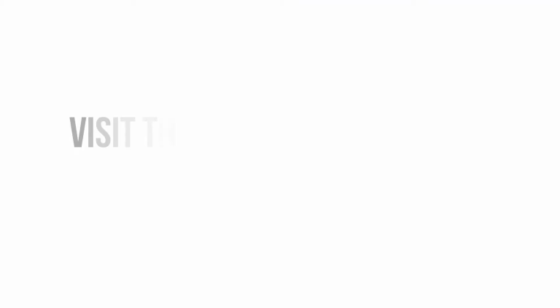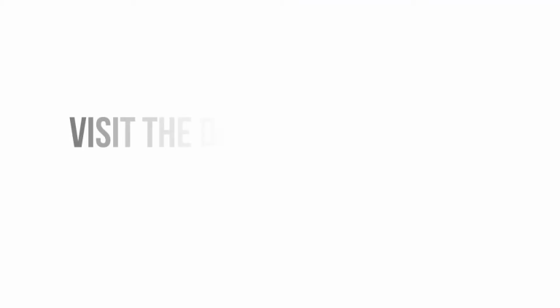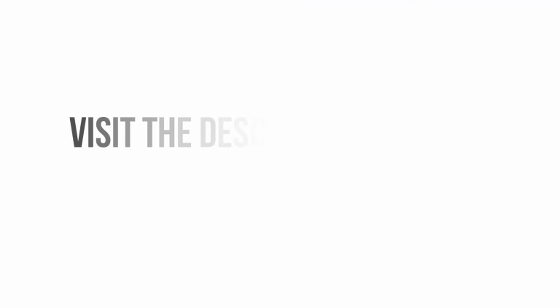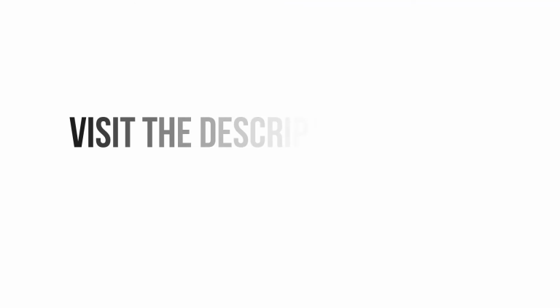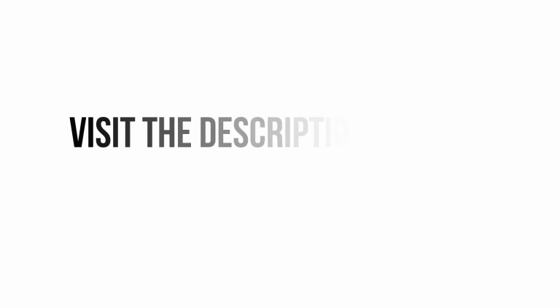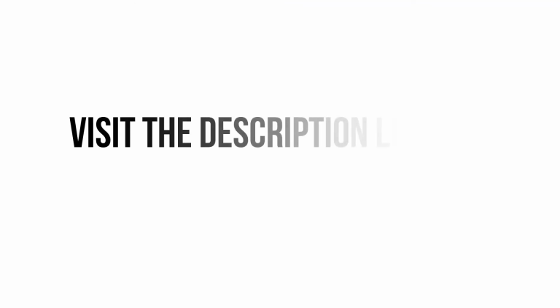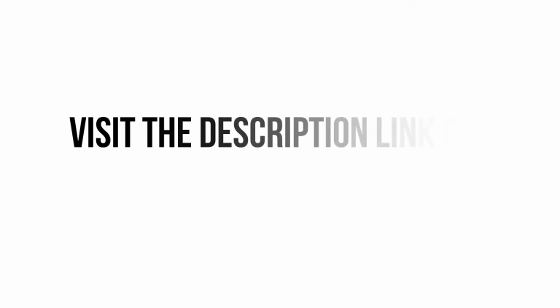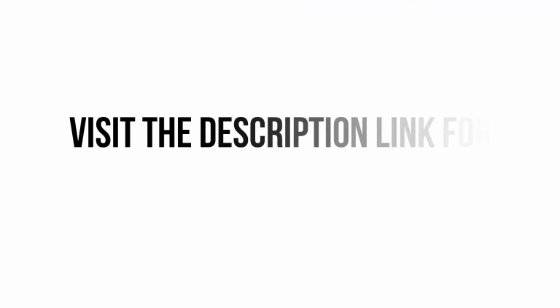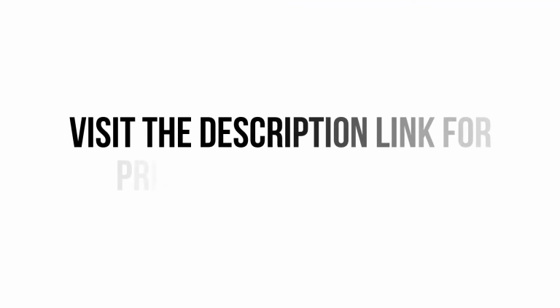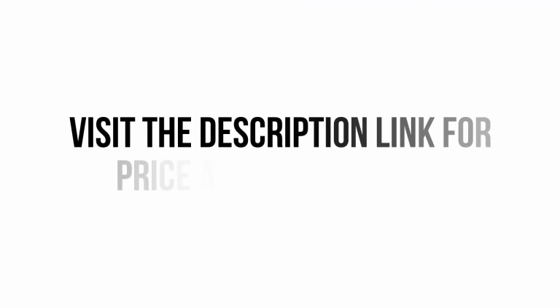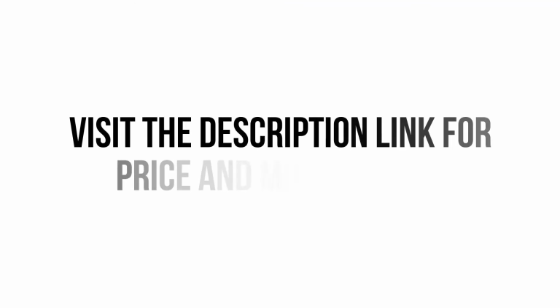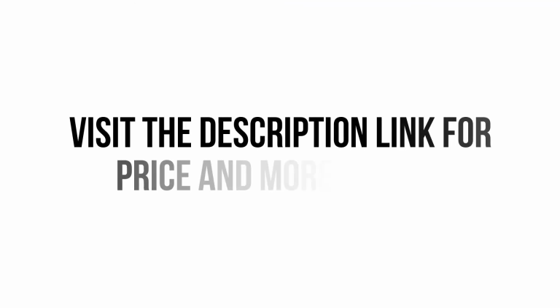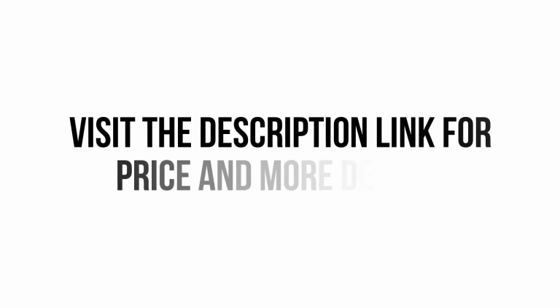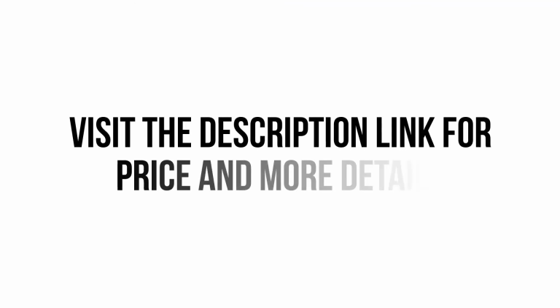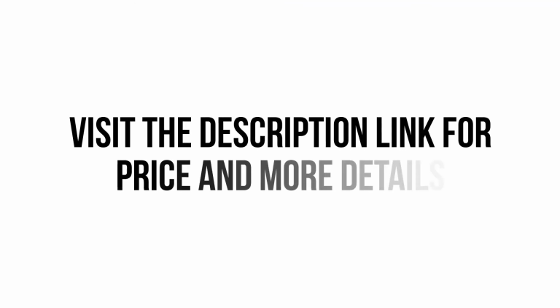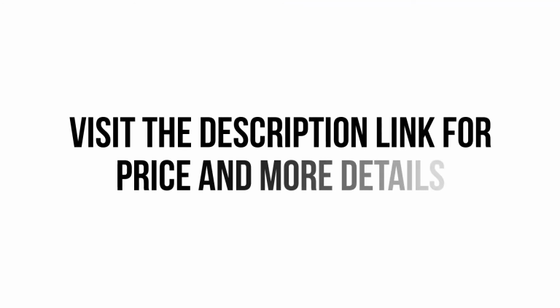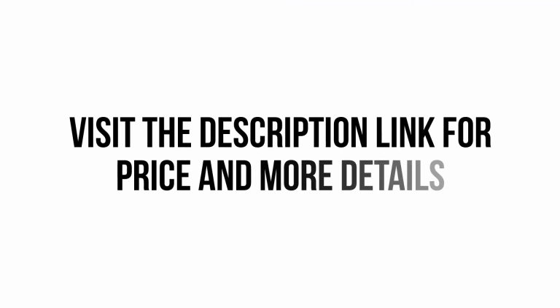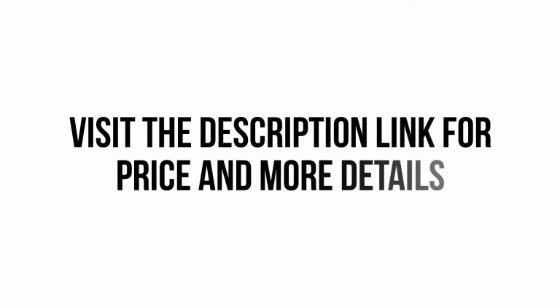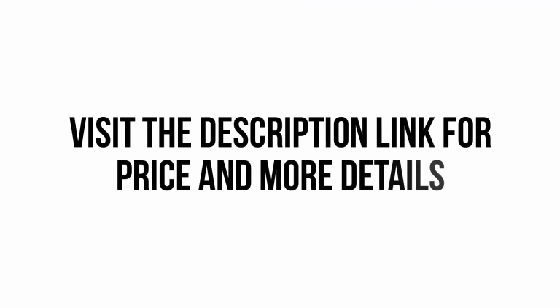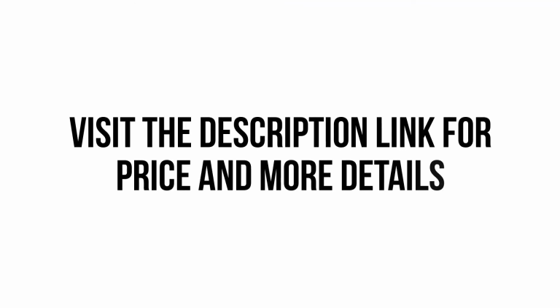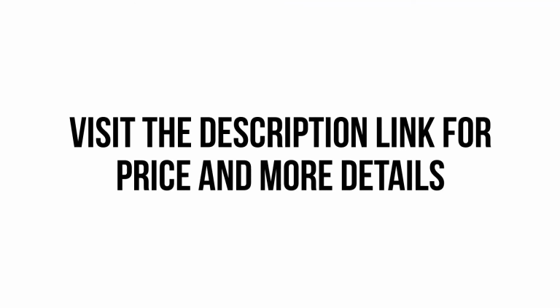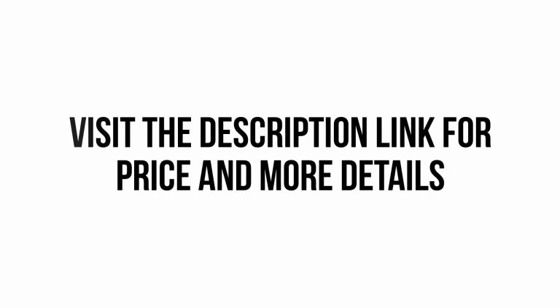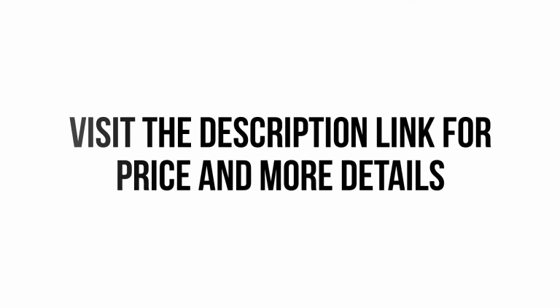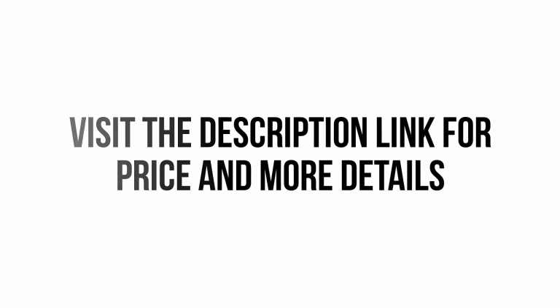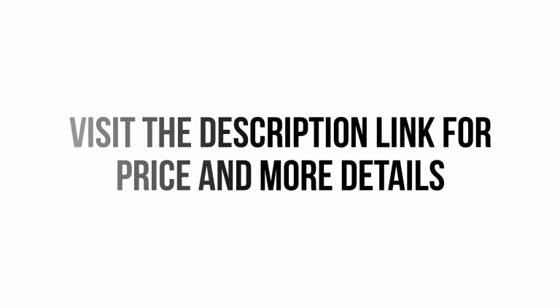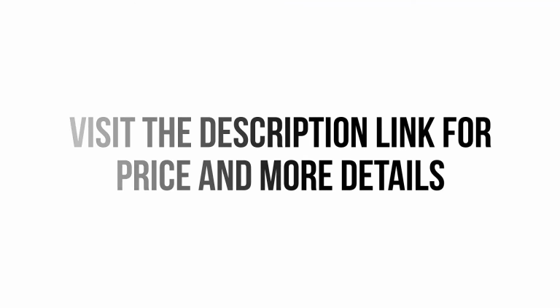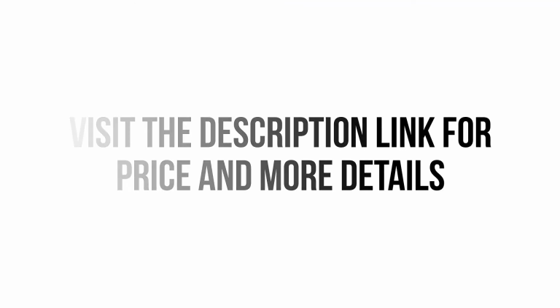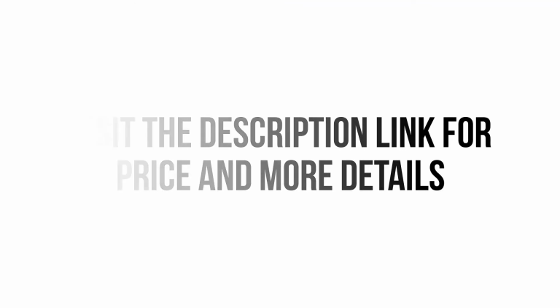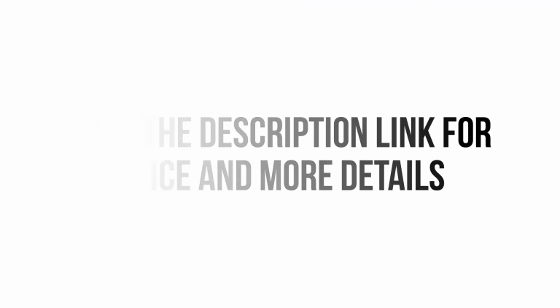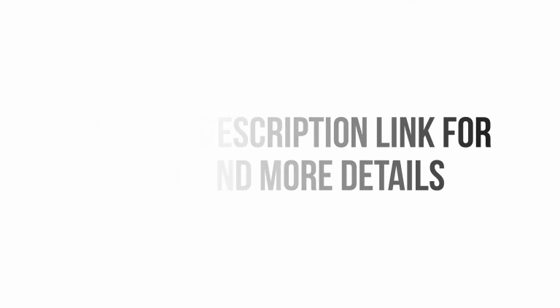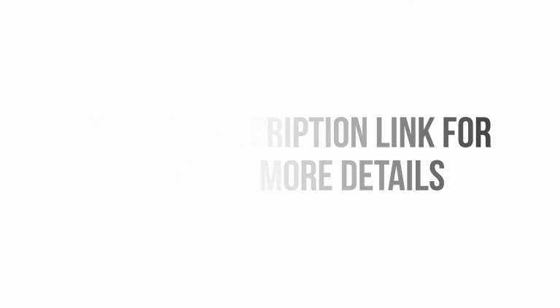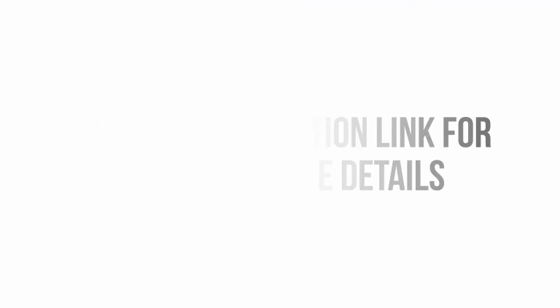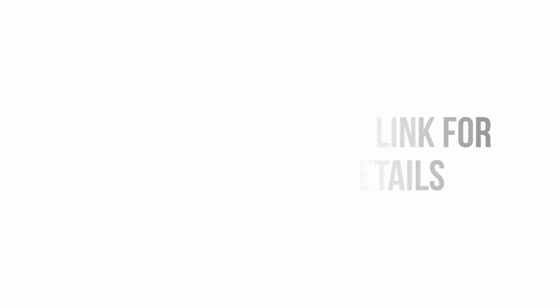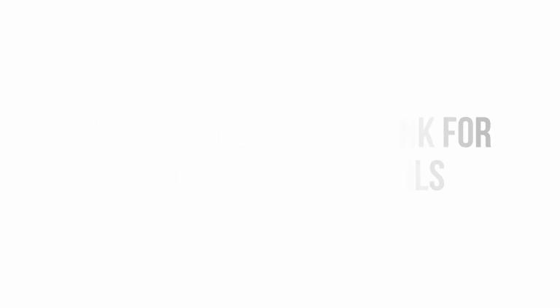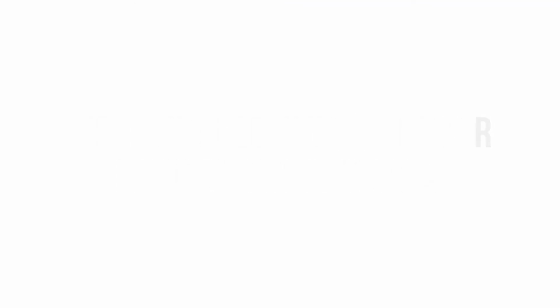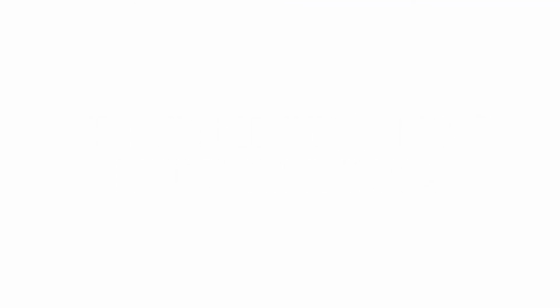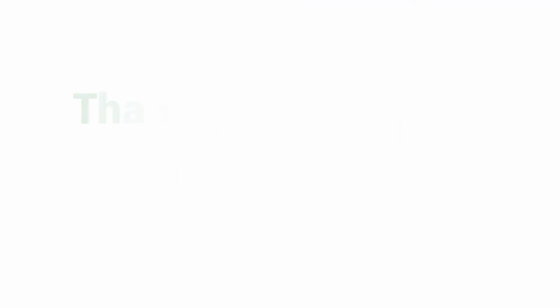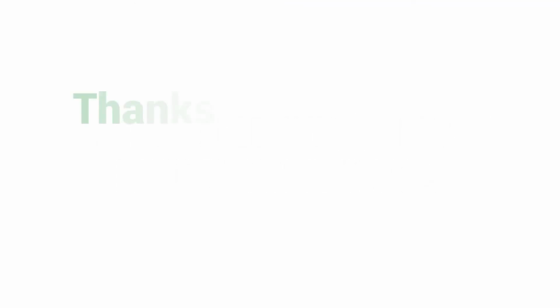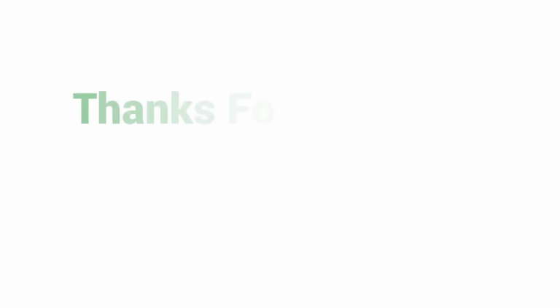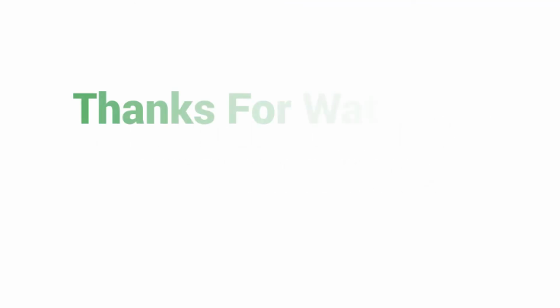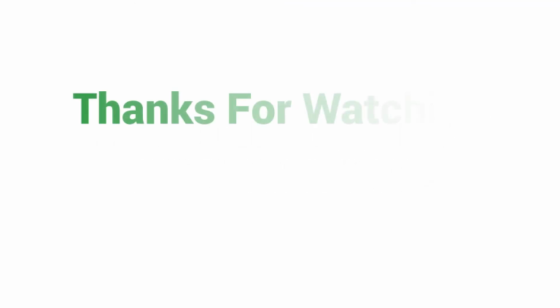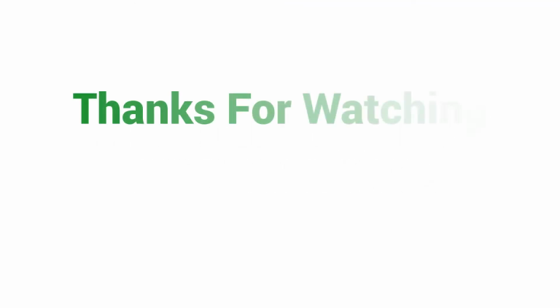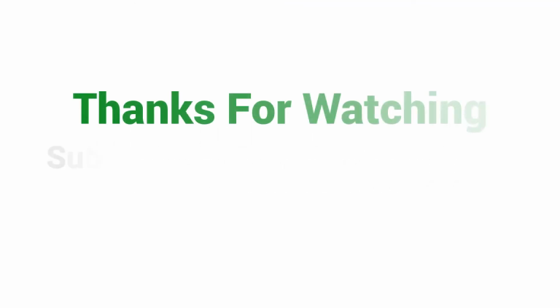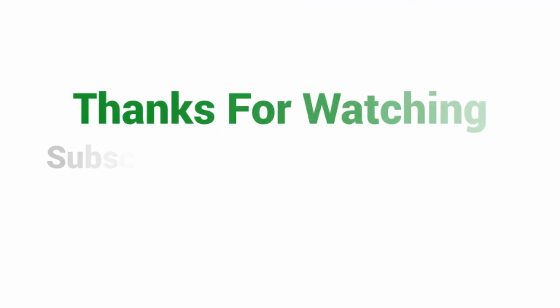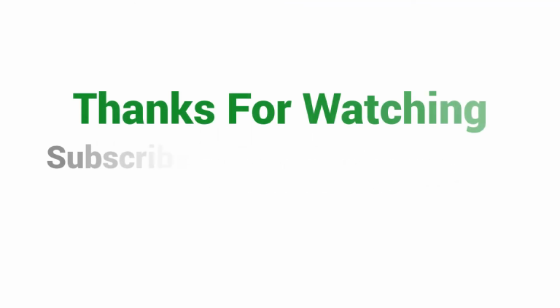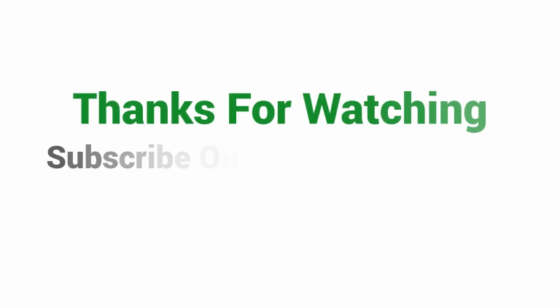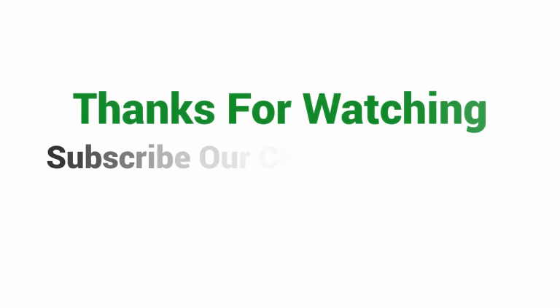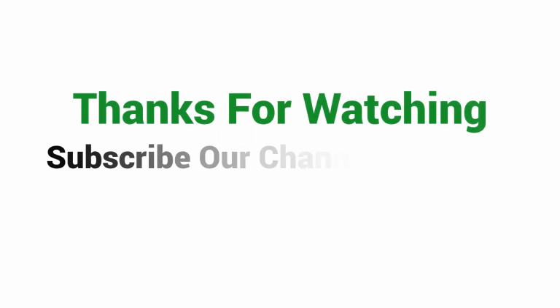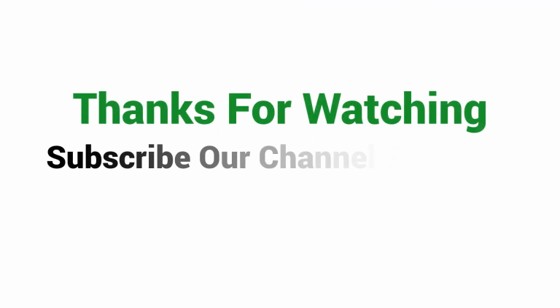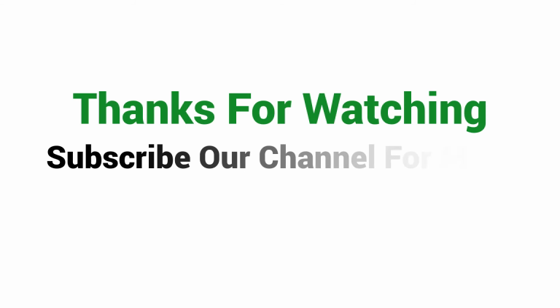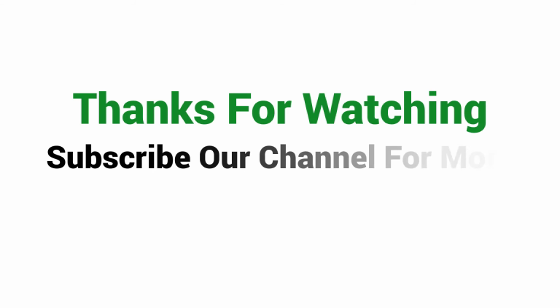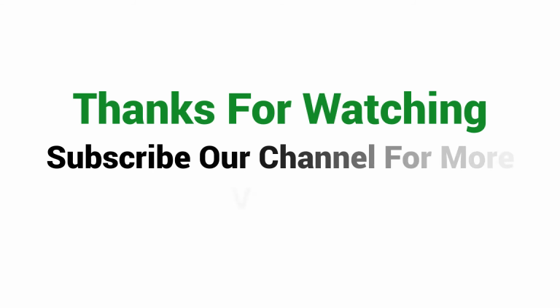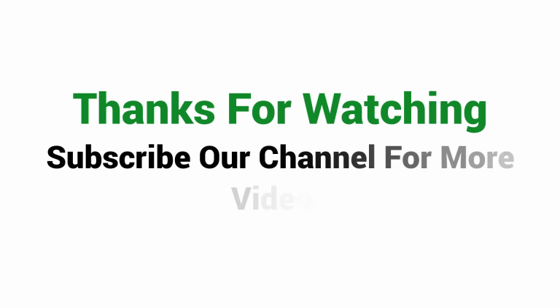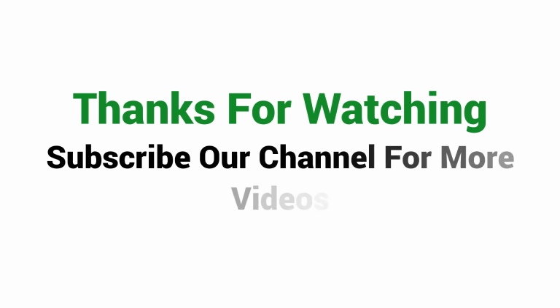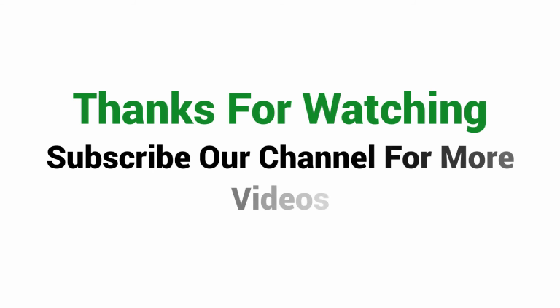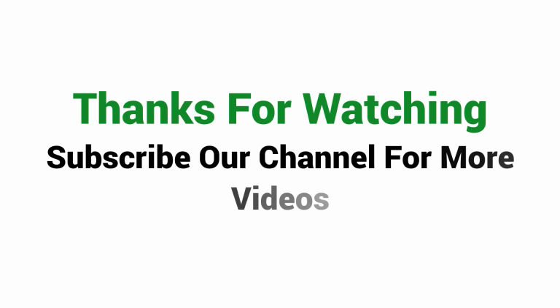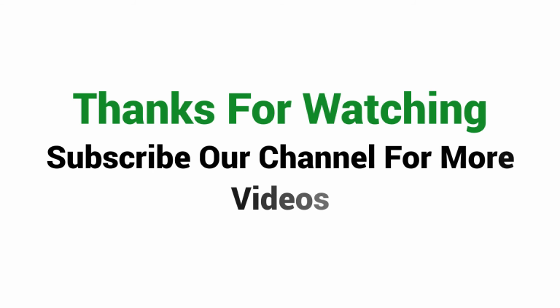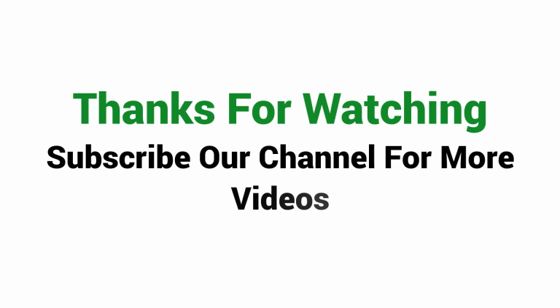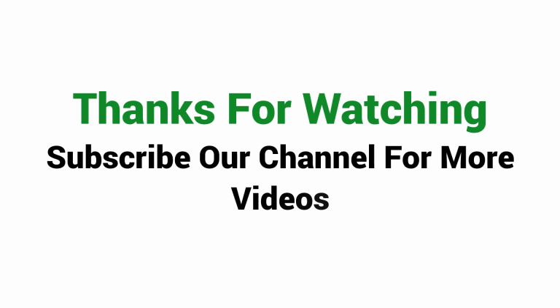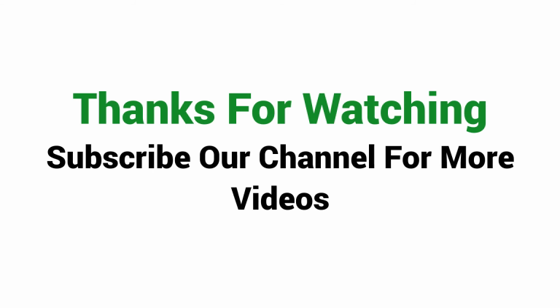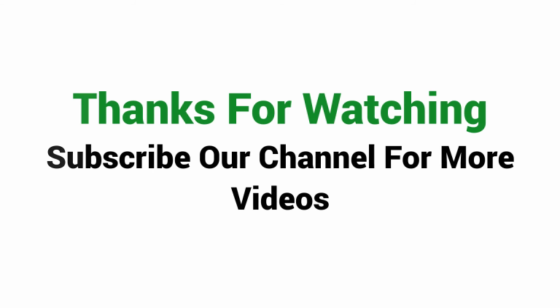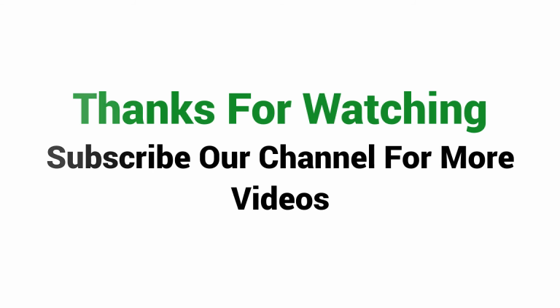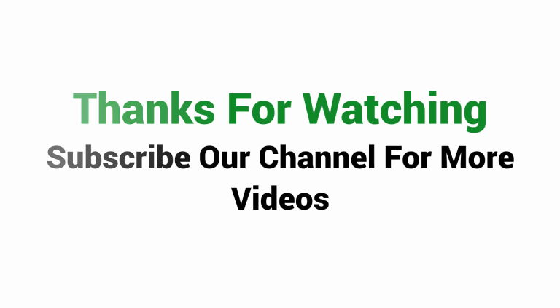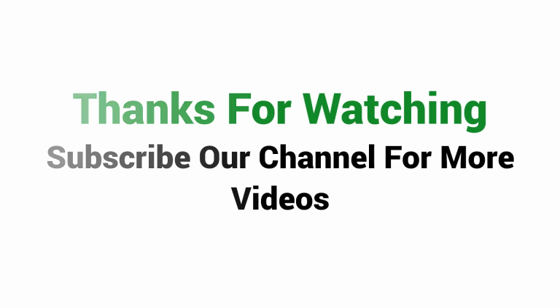Visit the description link for price and more details.